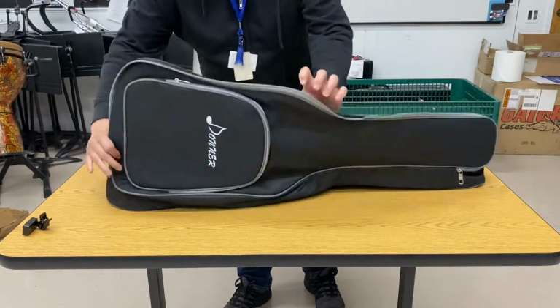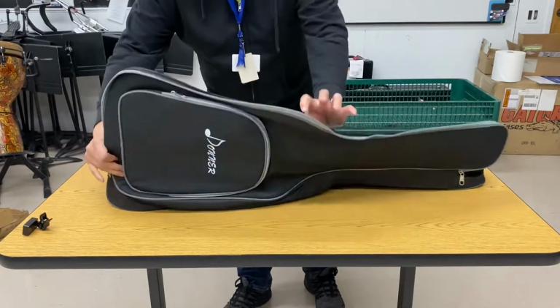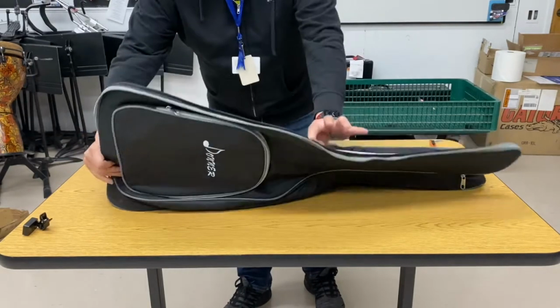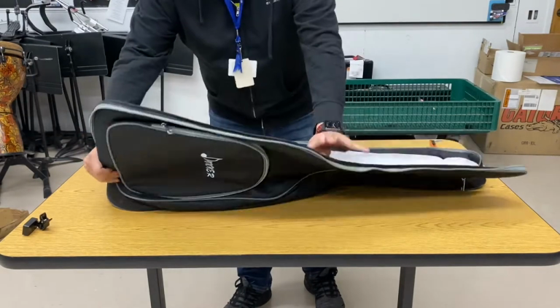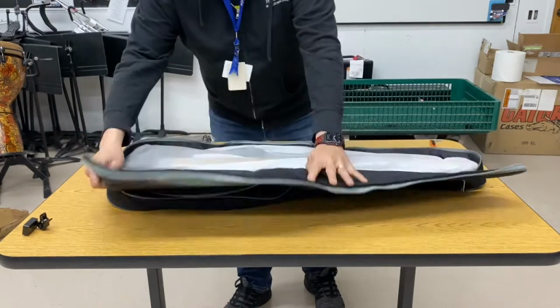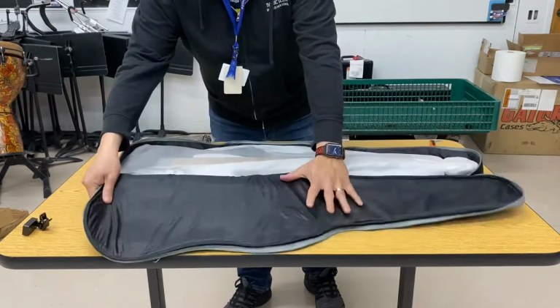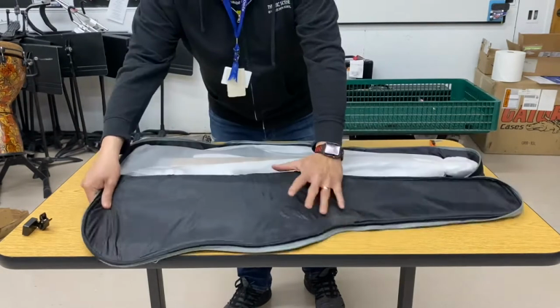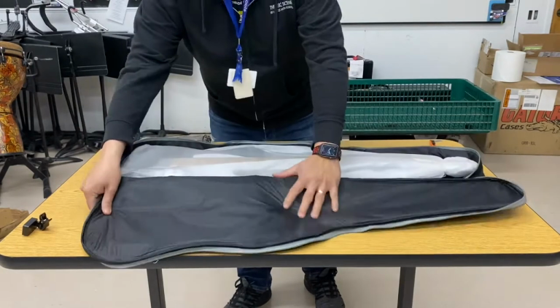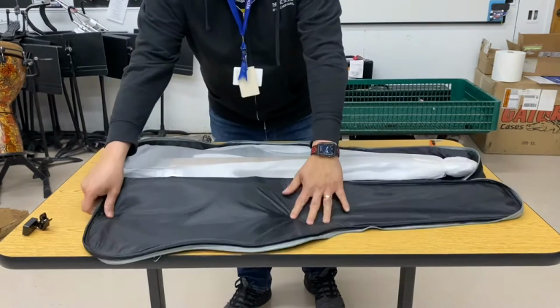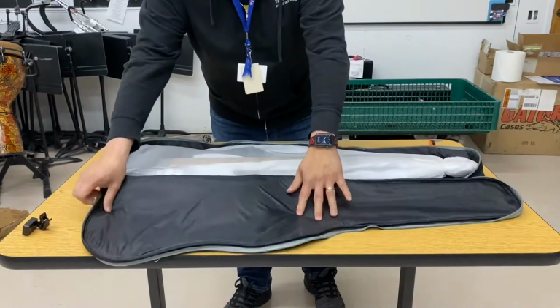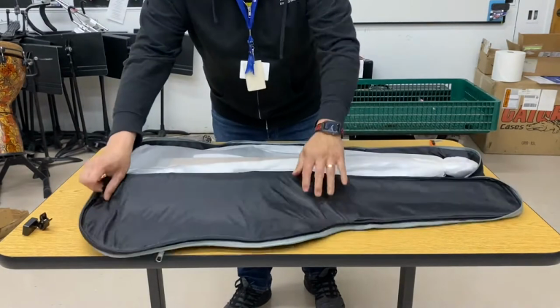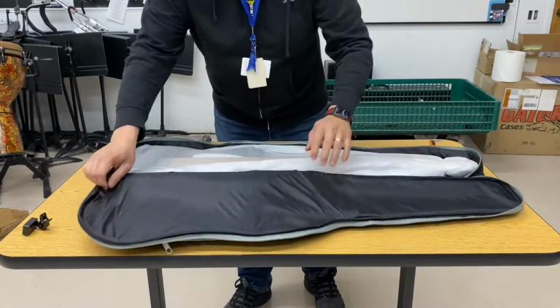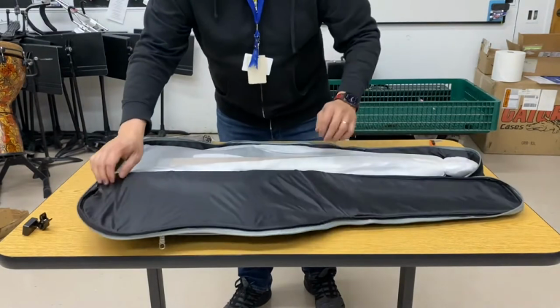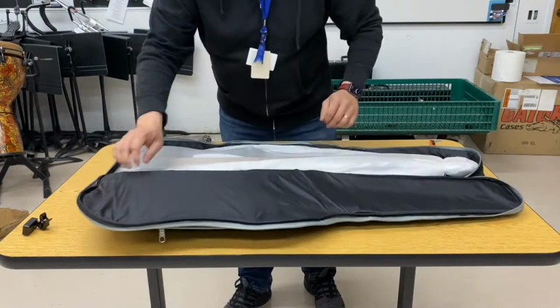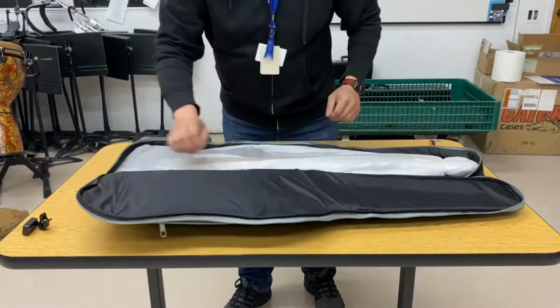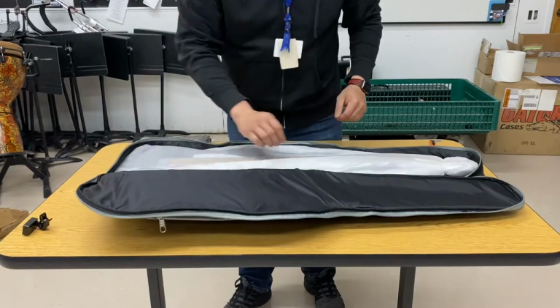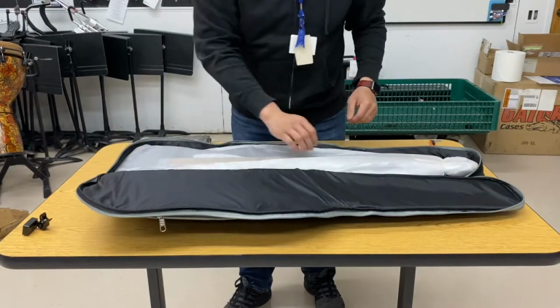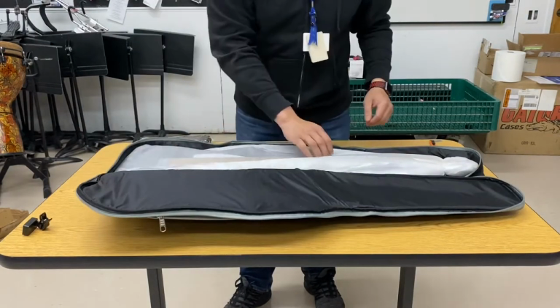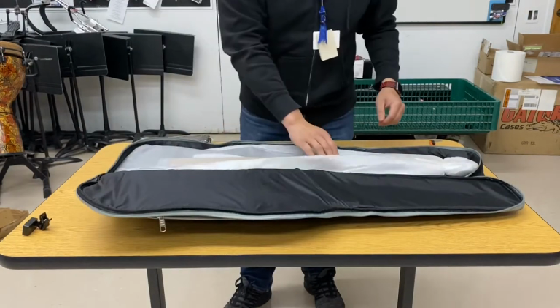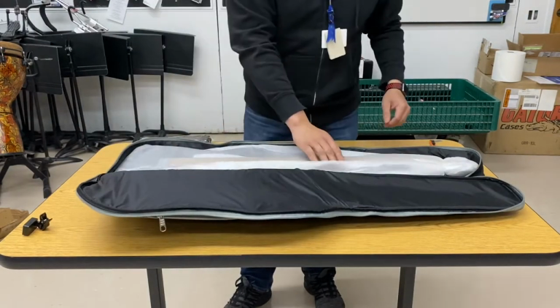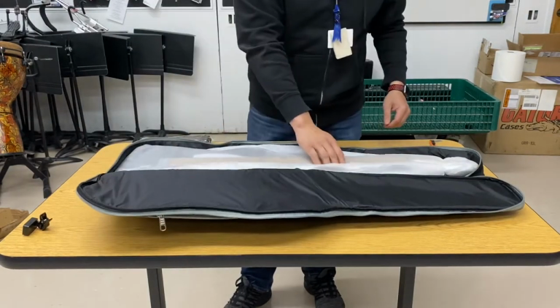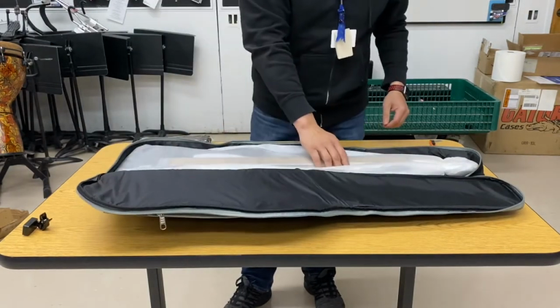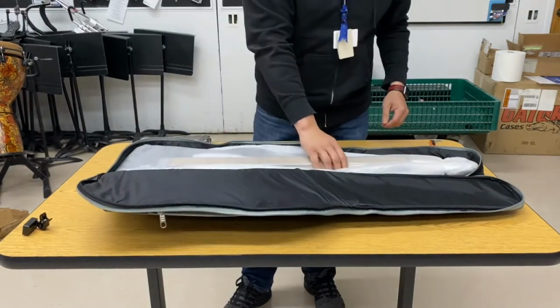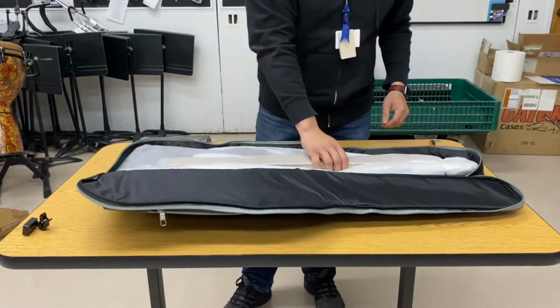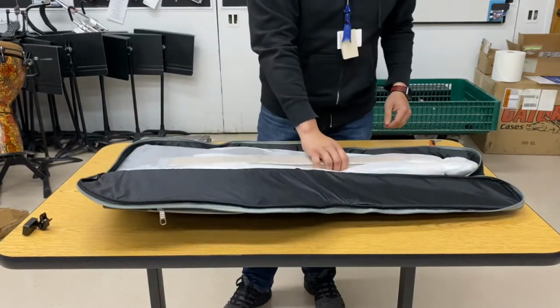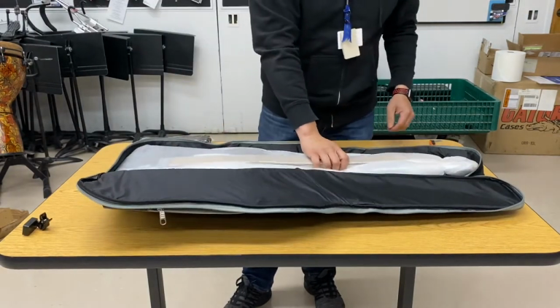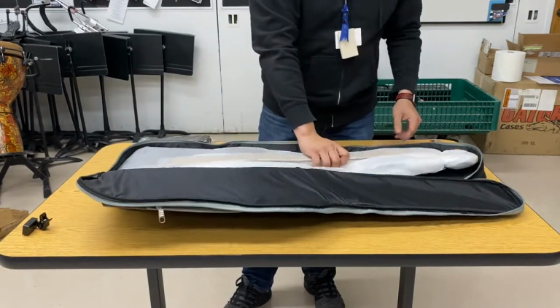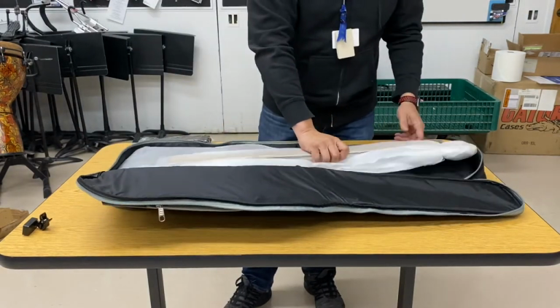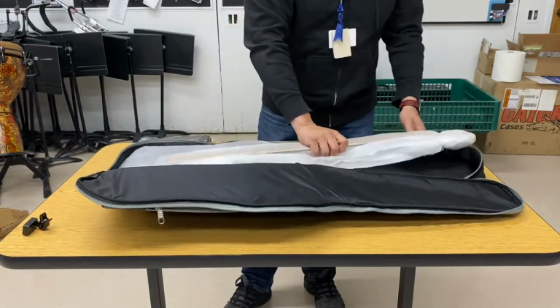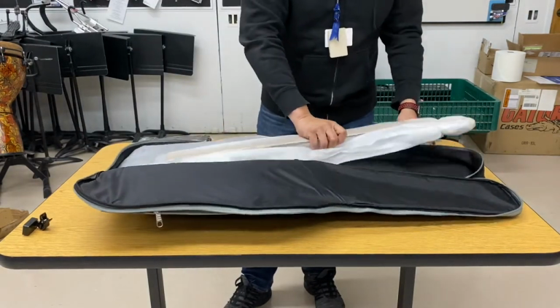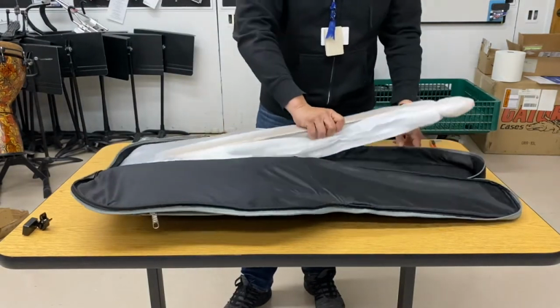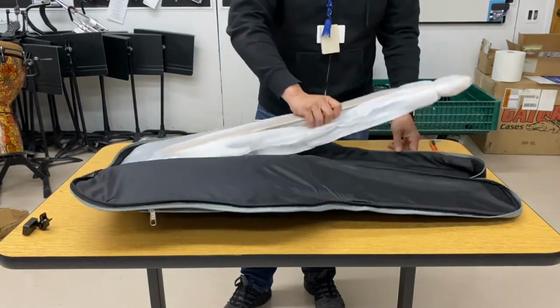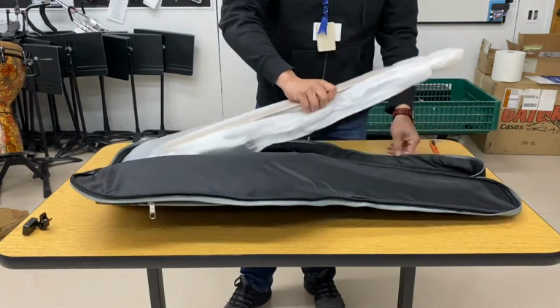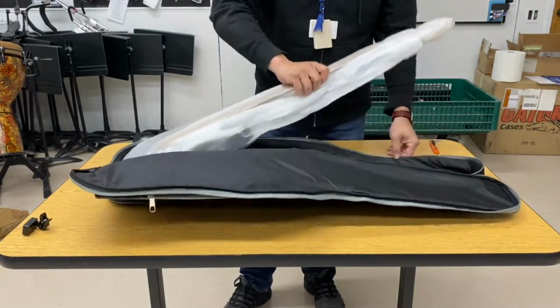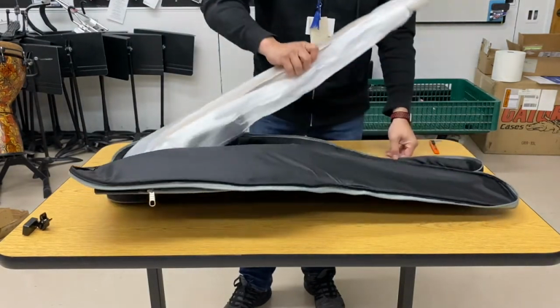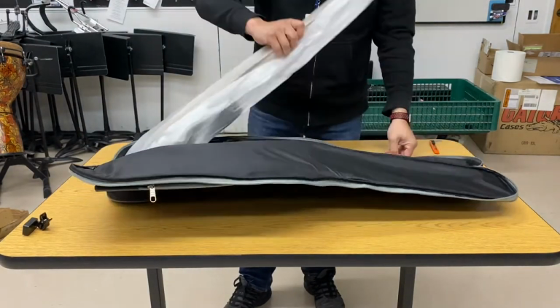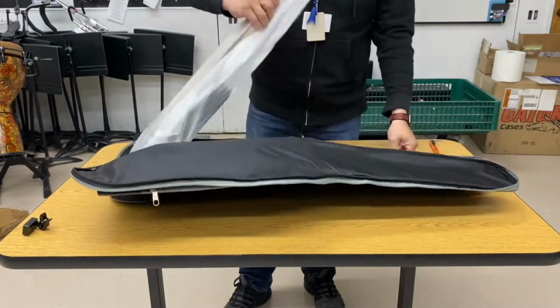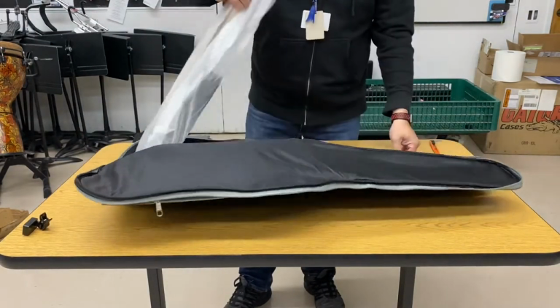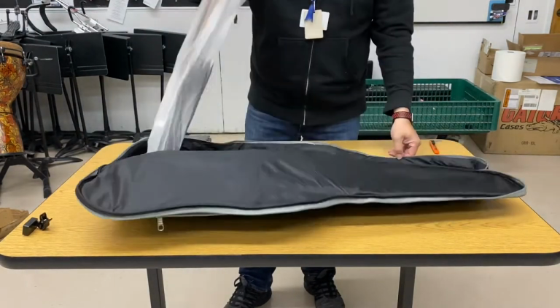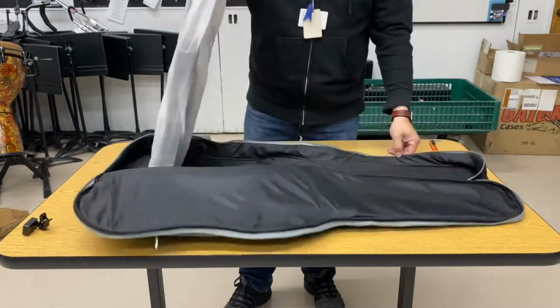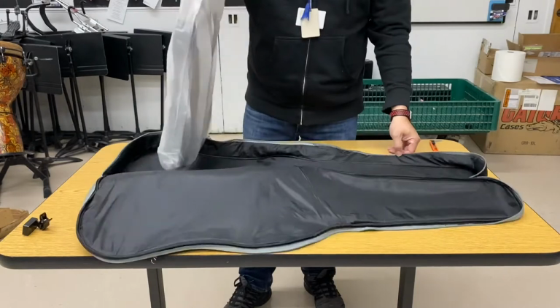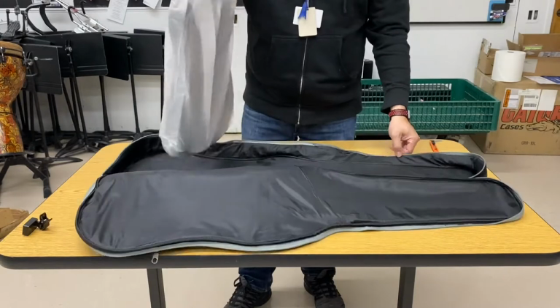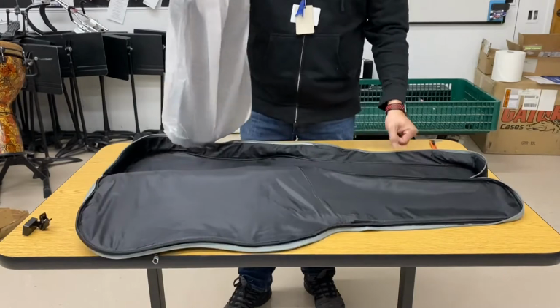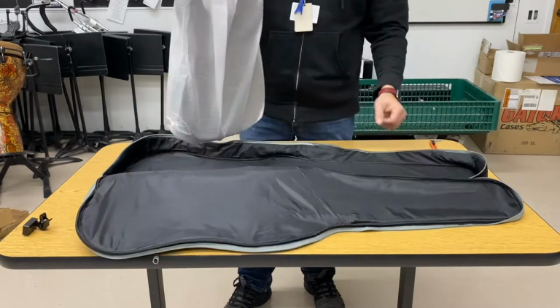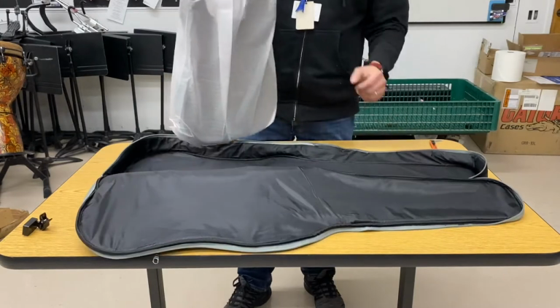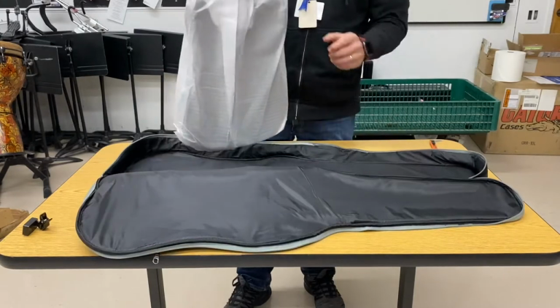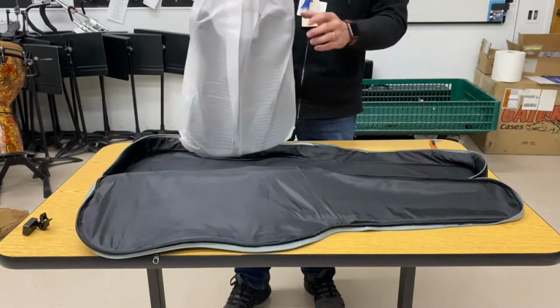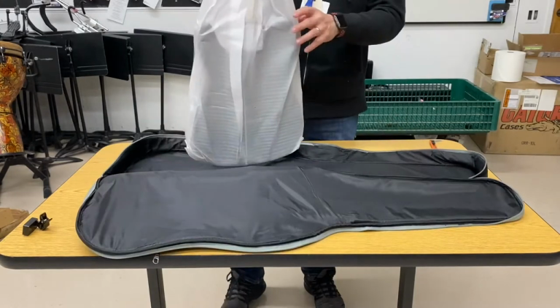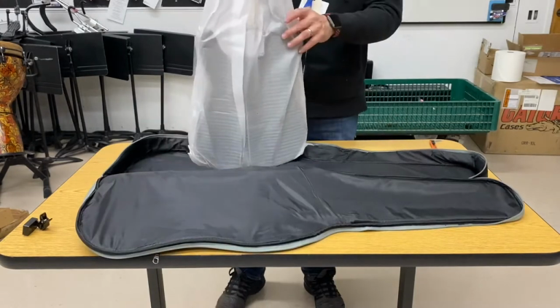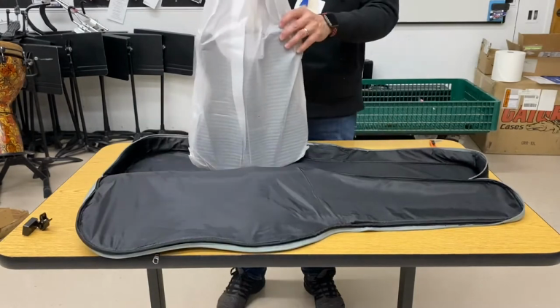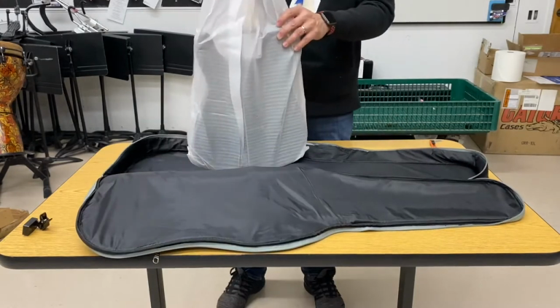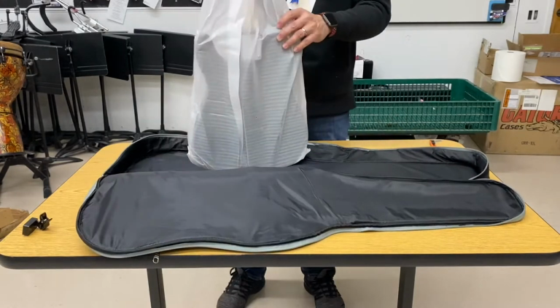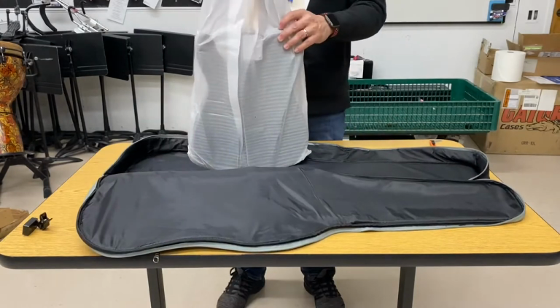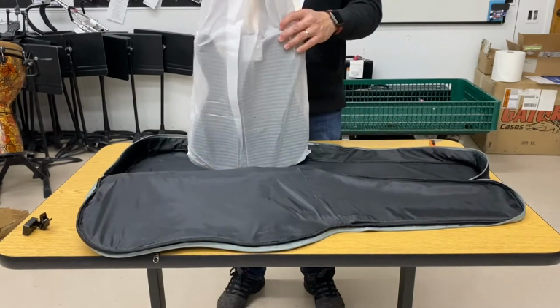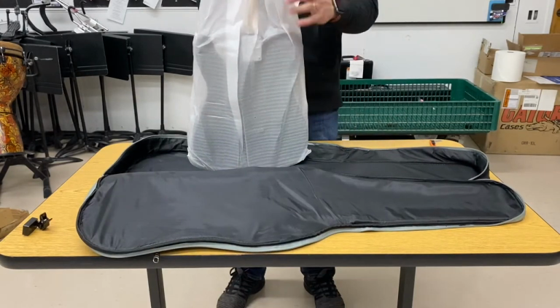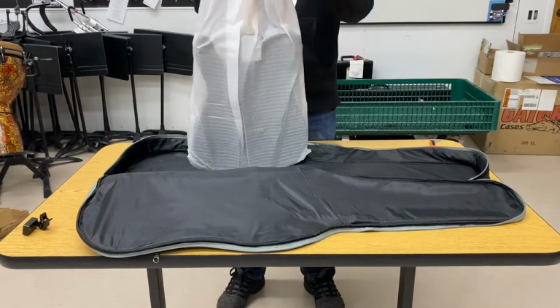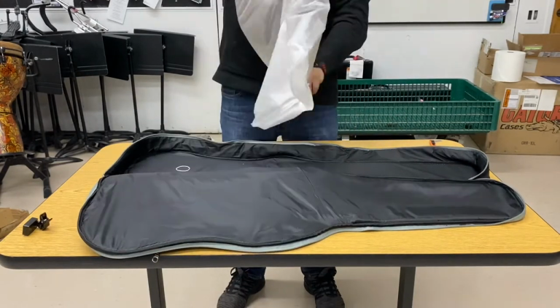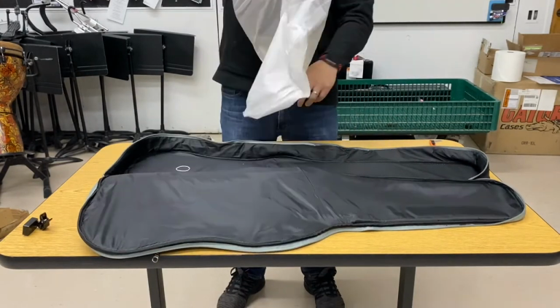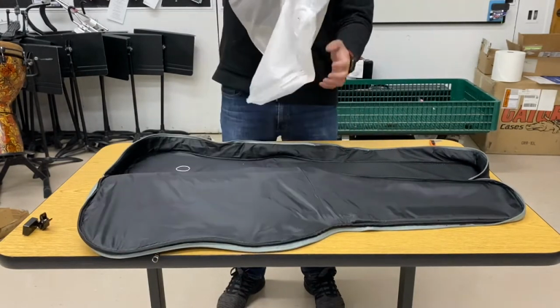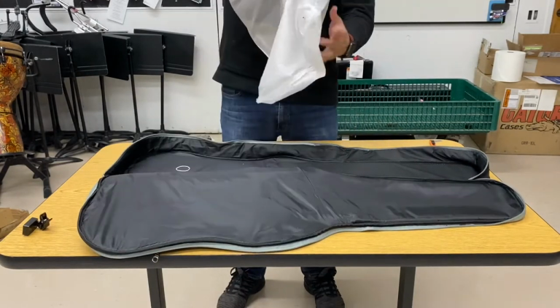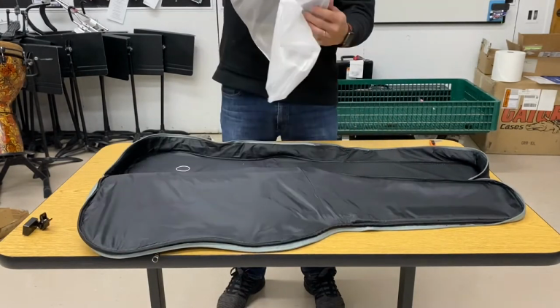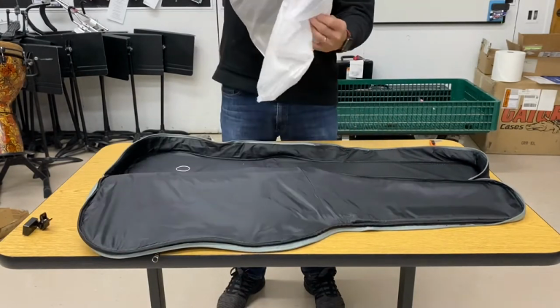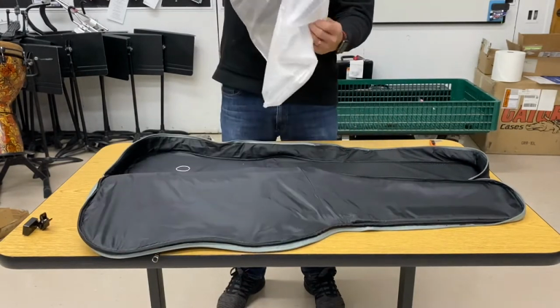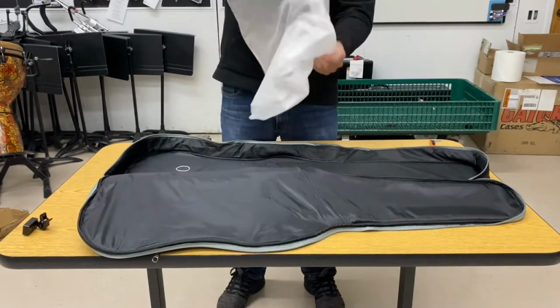The front pockets are pretty robust on this gig bag. You can fit some accessories in there.